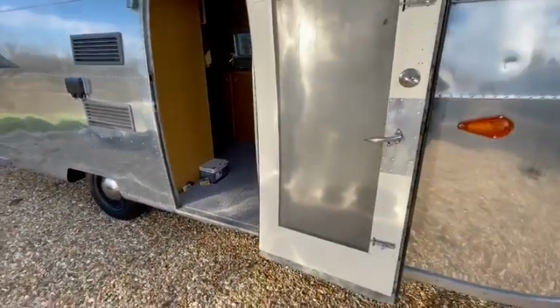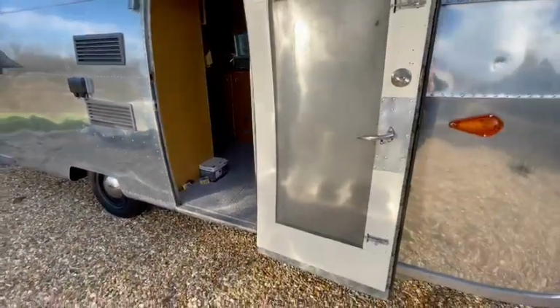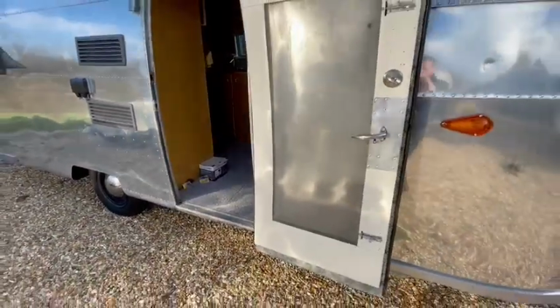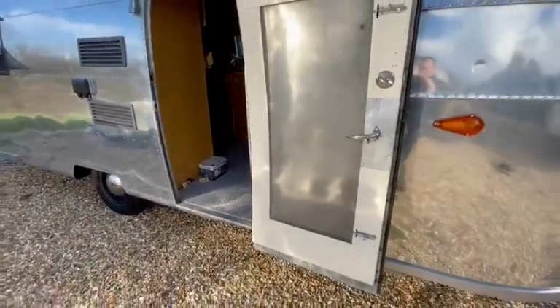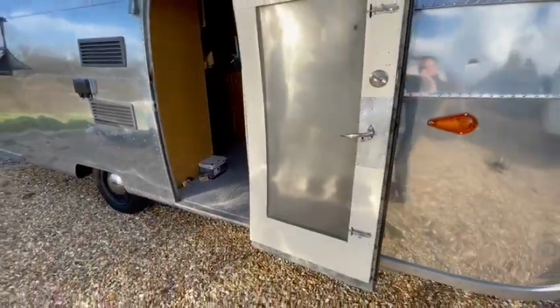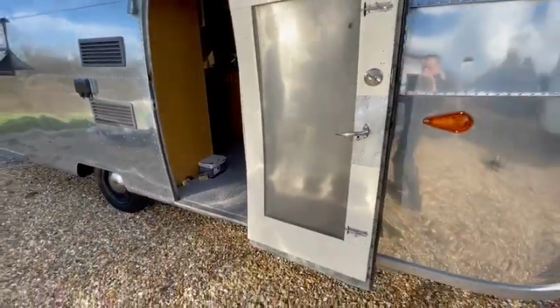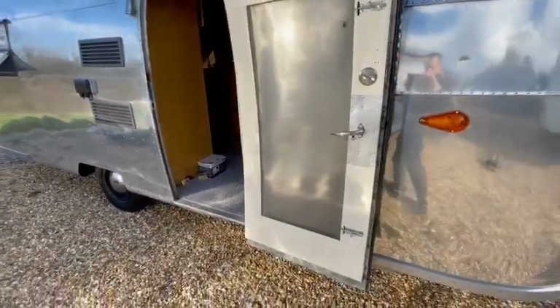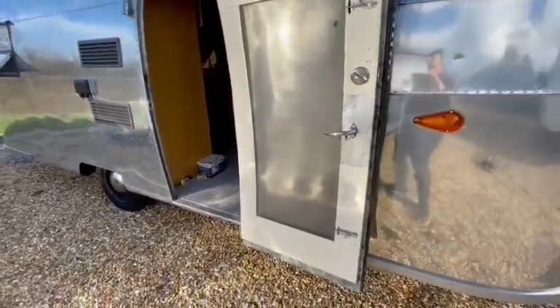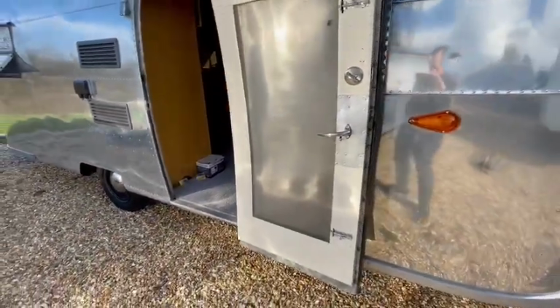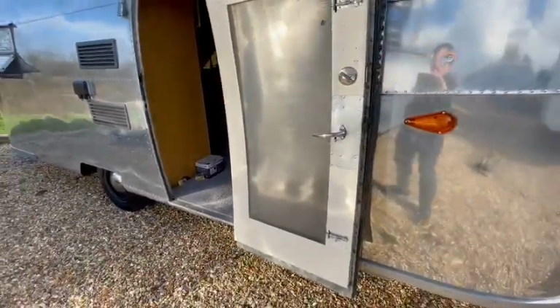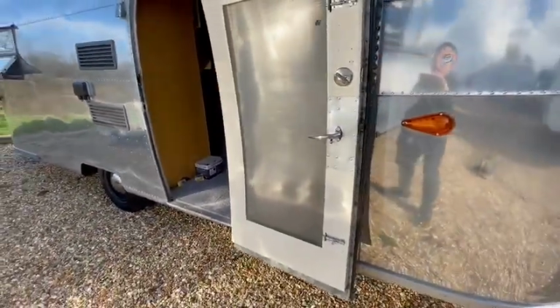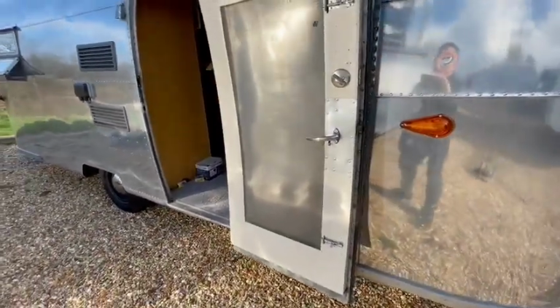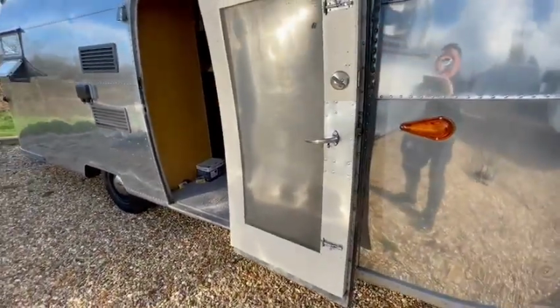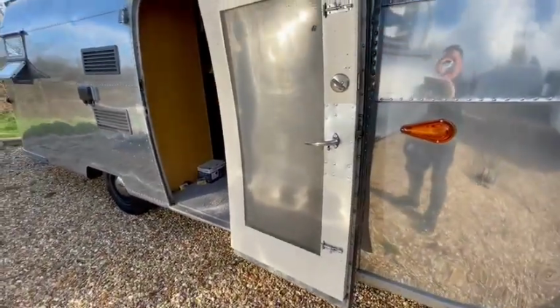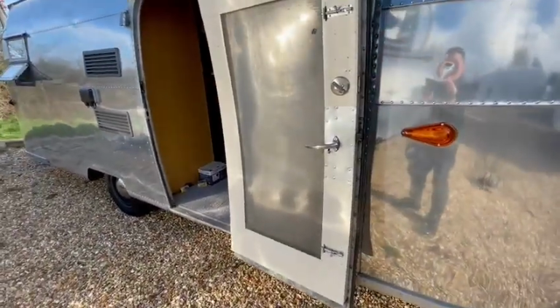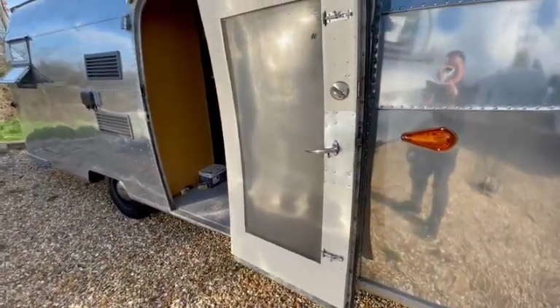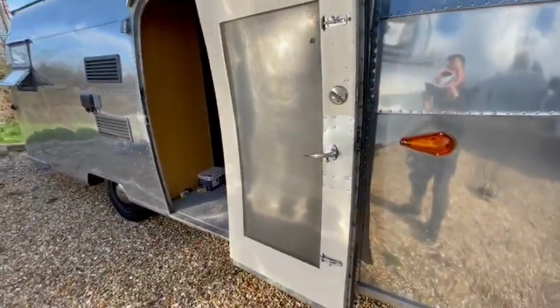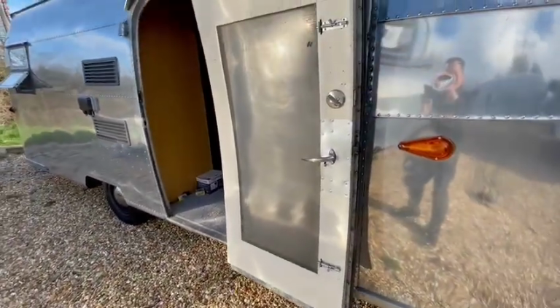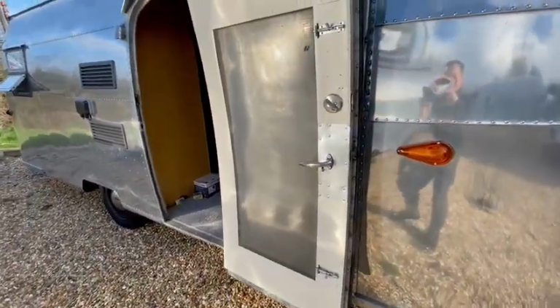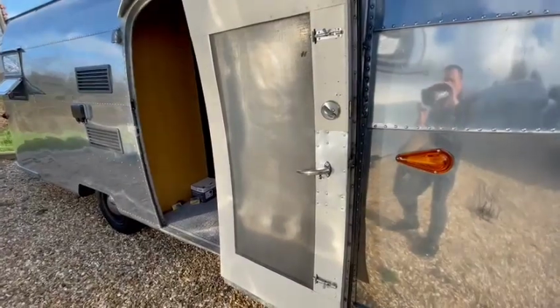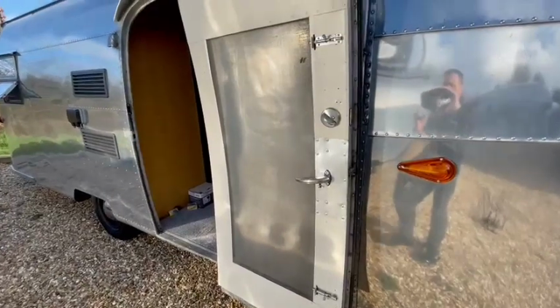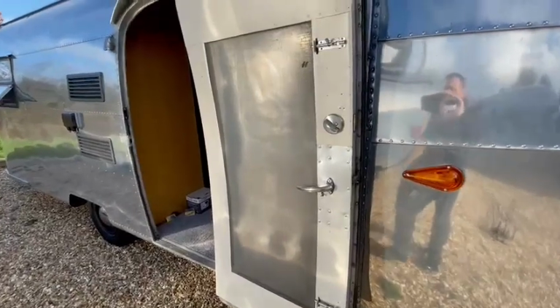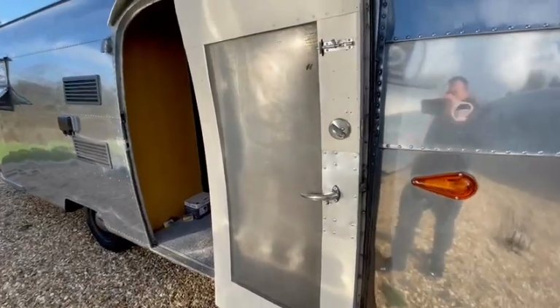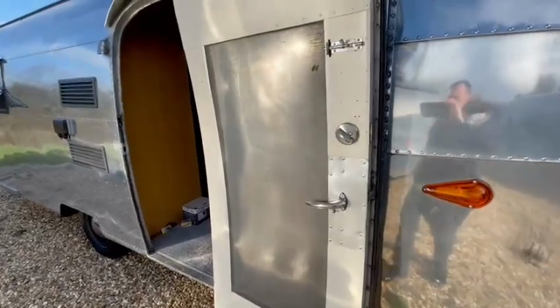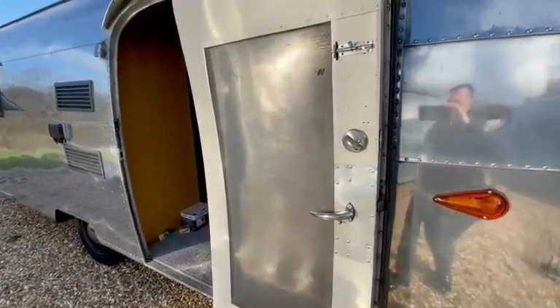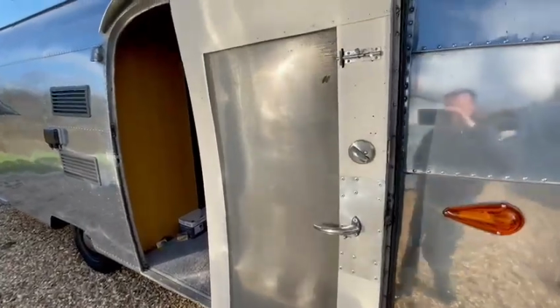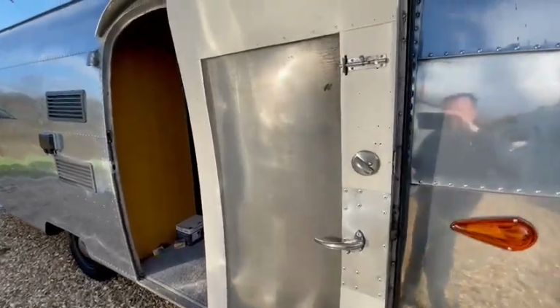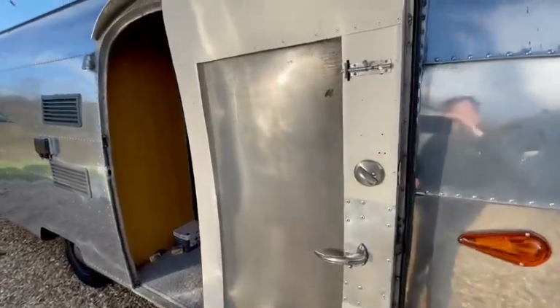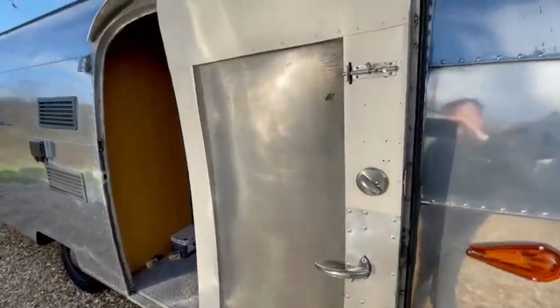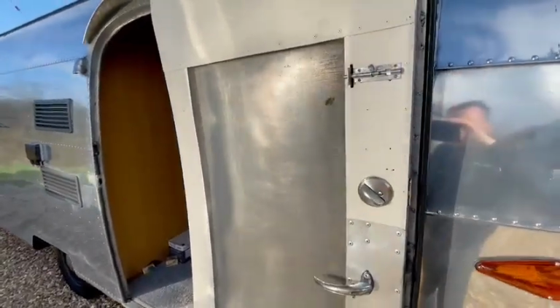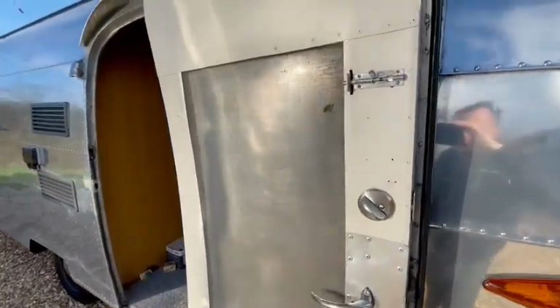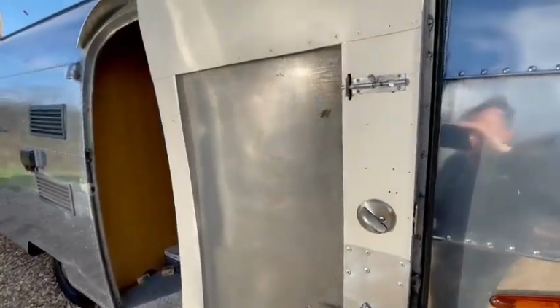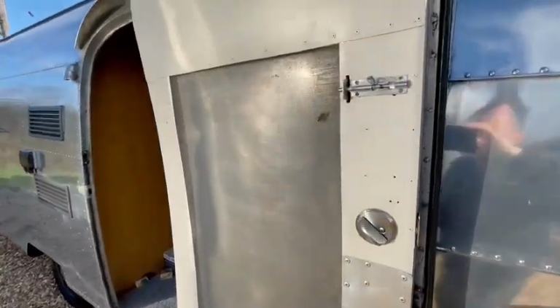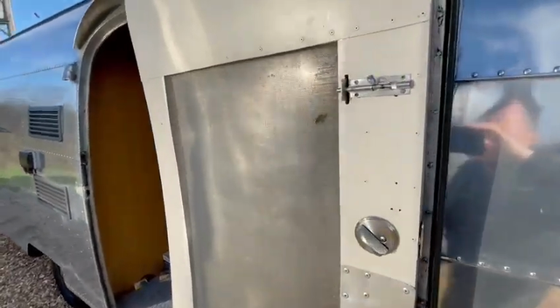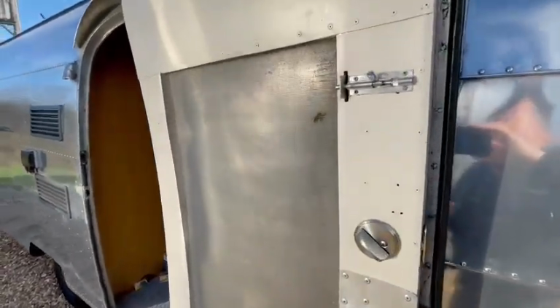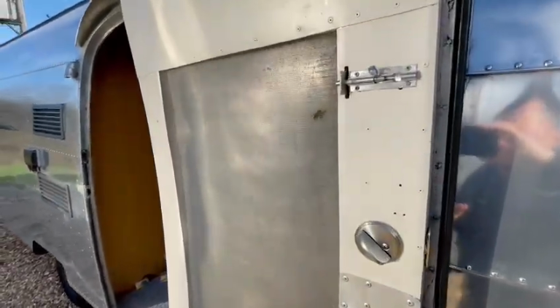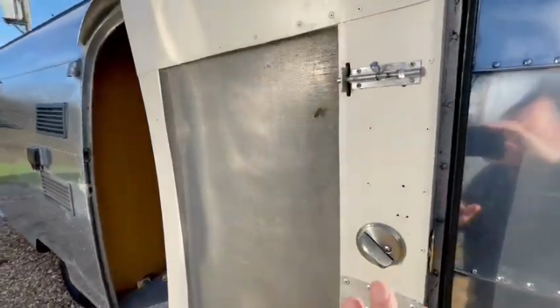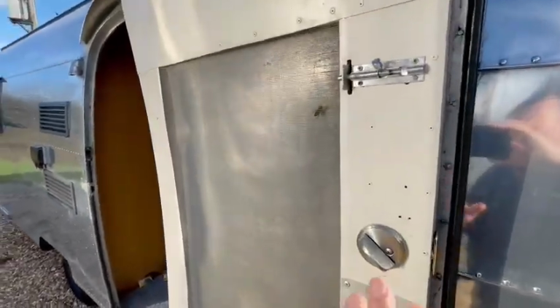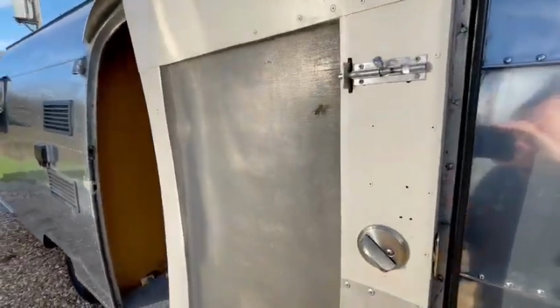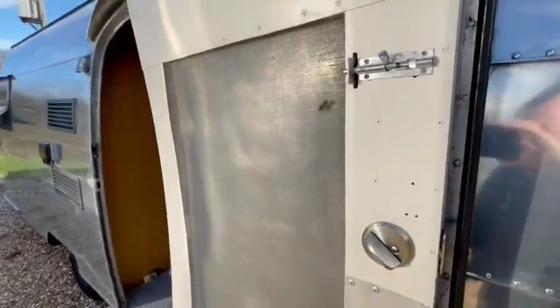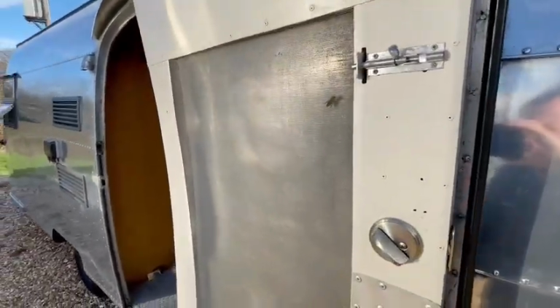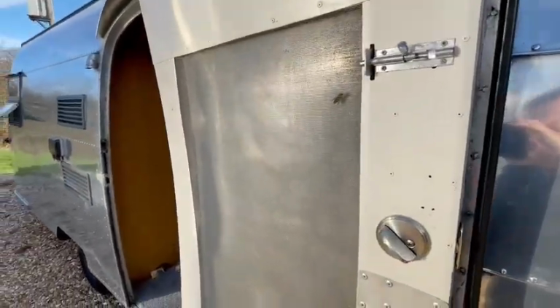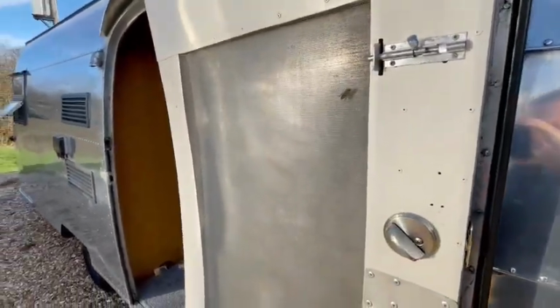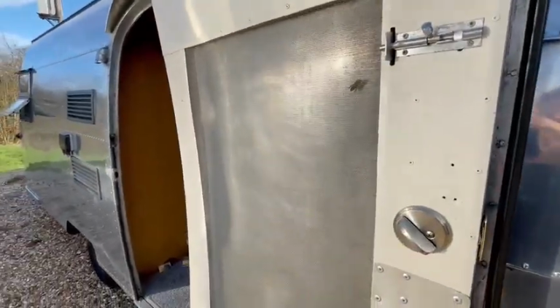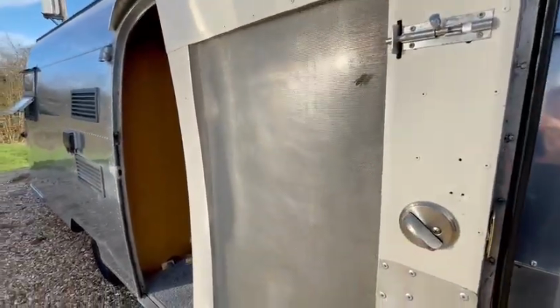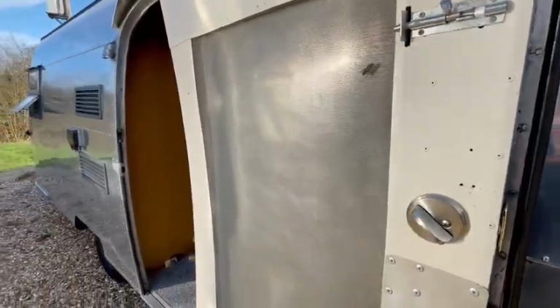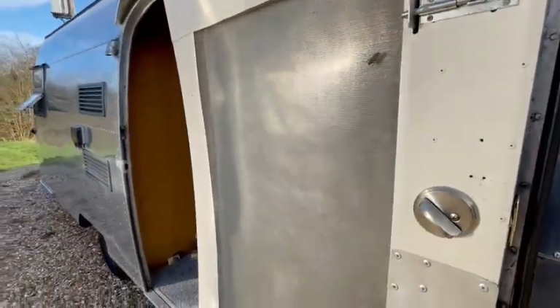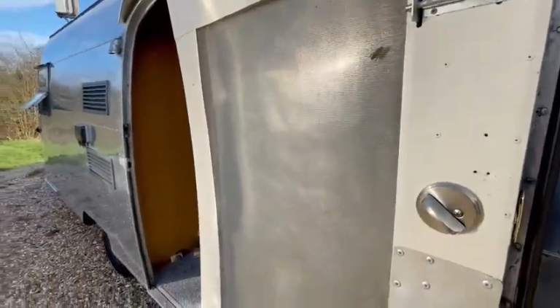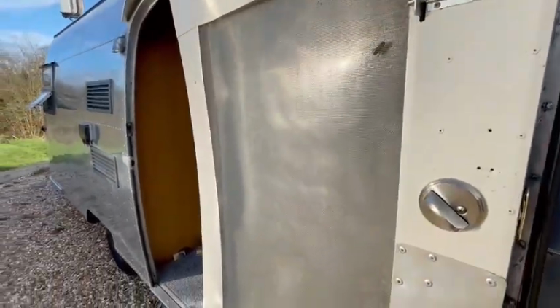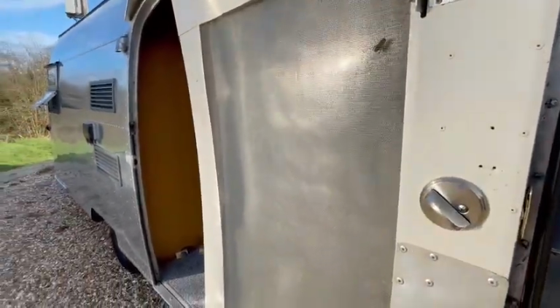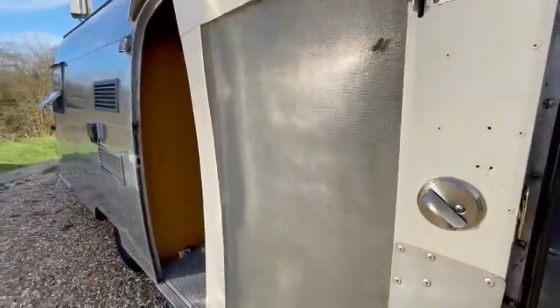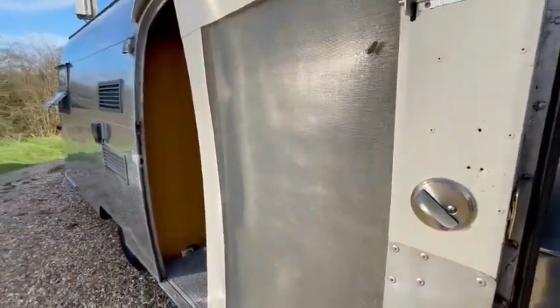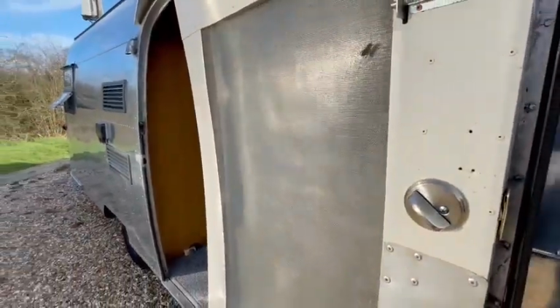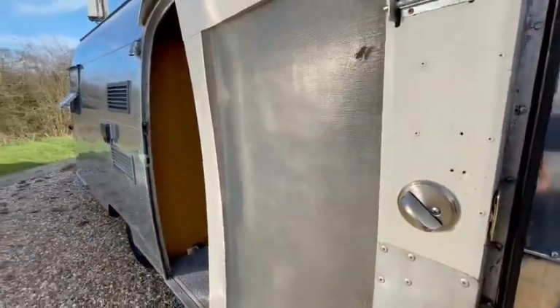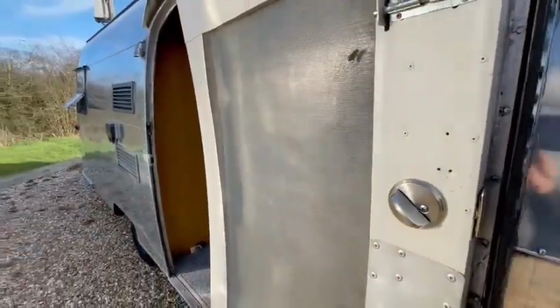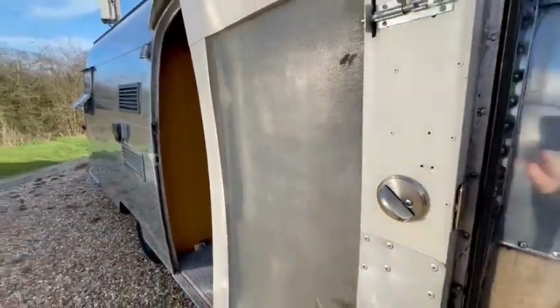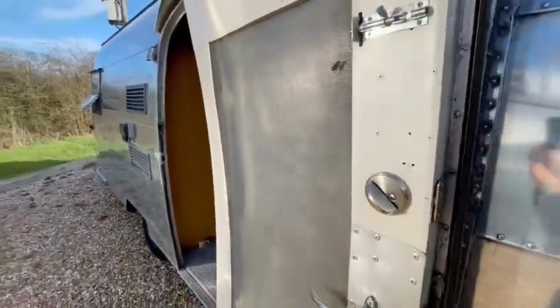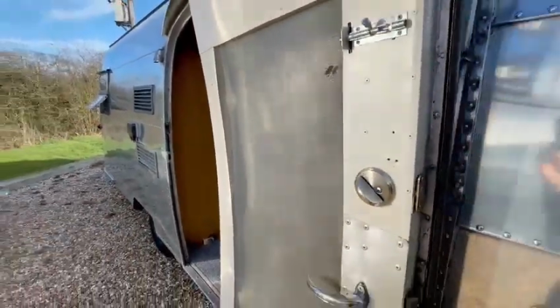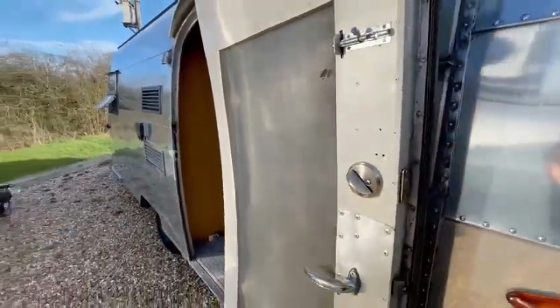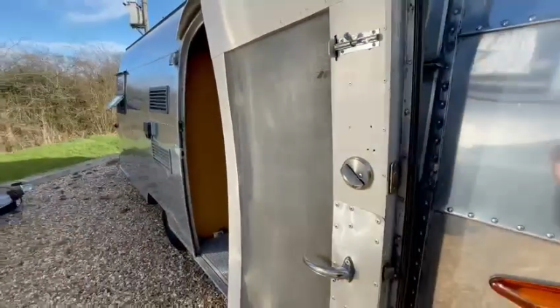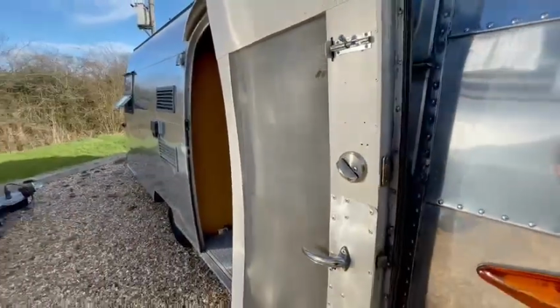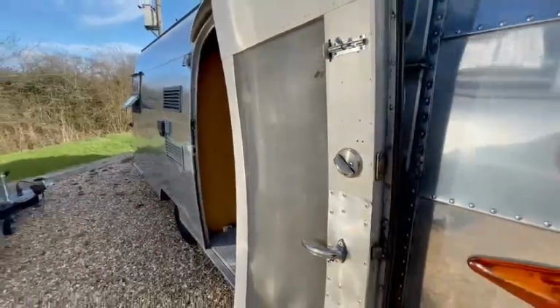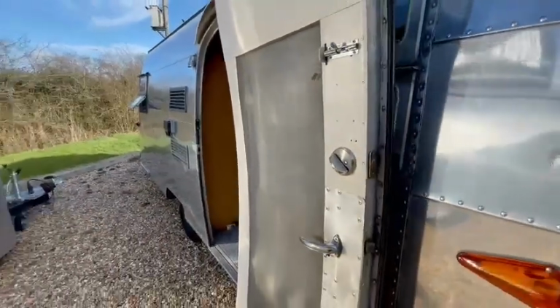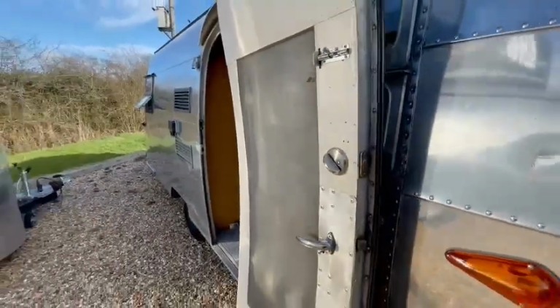There's the original door and inner door — two doors in total — so you can shut the inner door and use the fly net, which means you can use it in the summer.